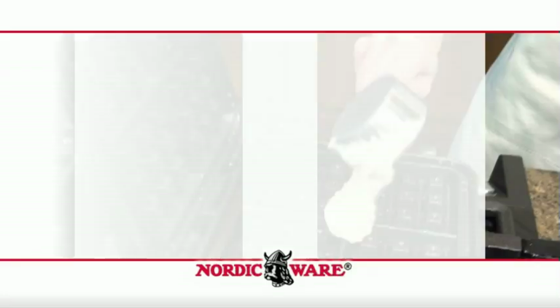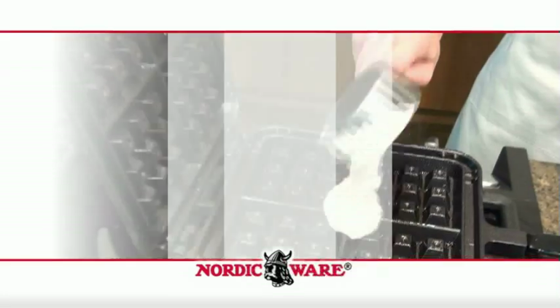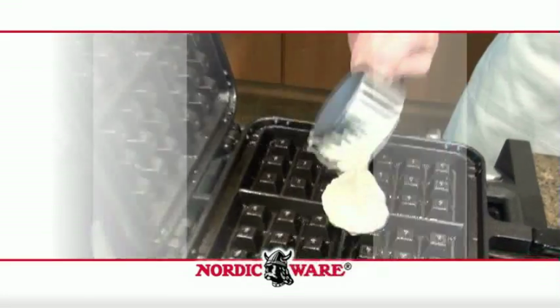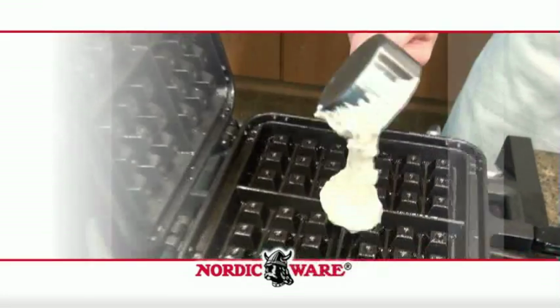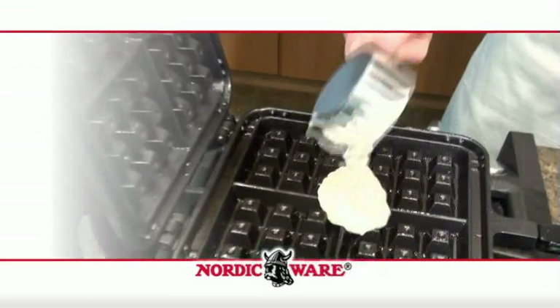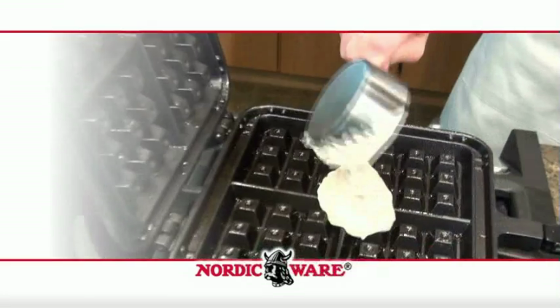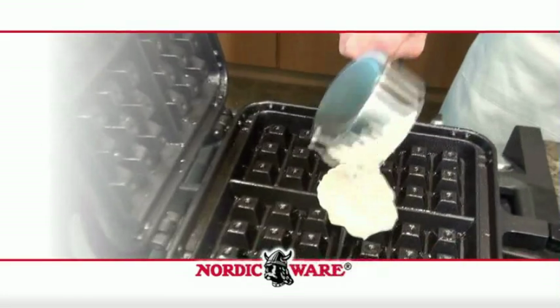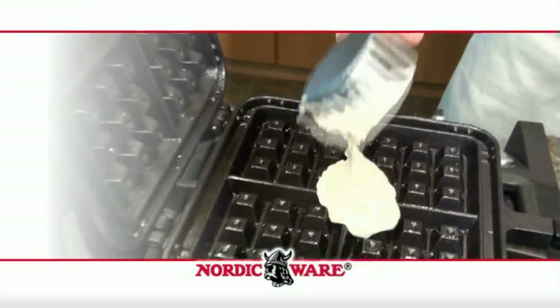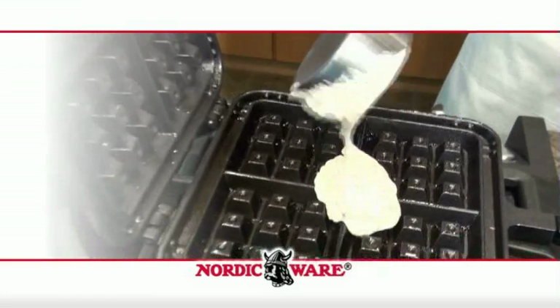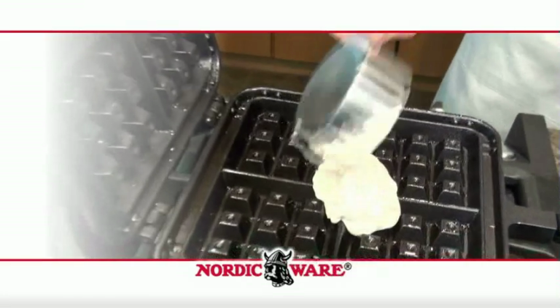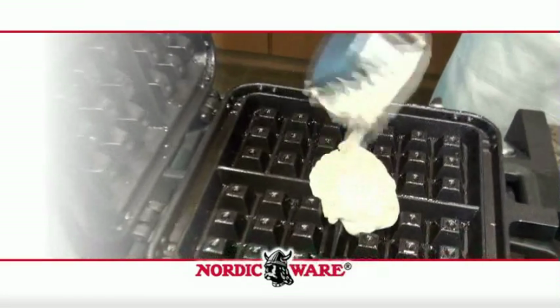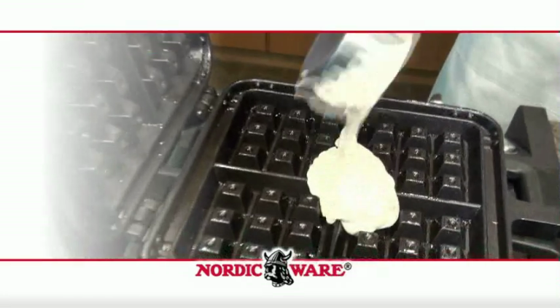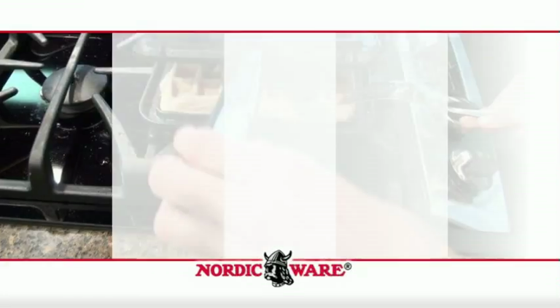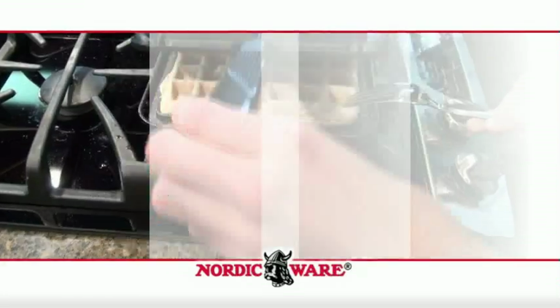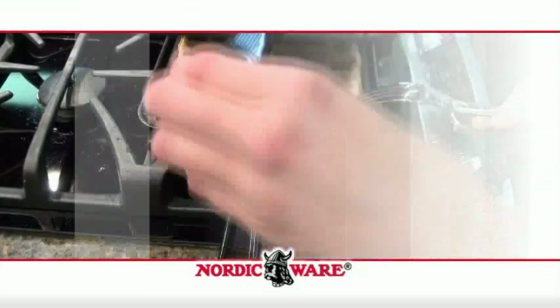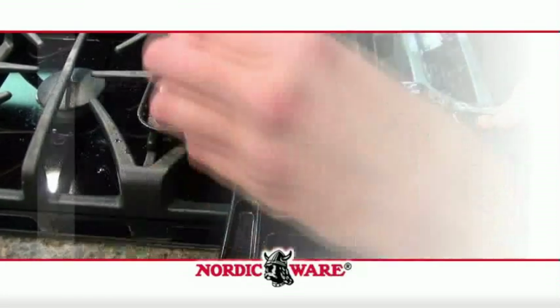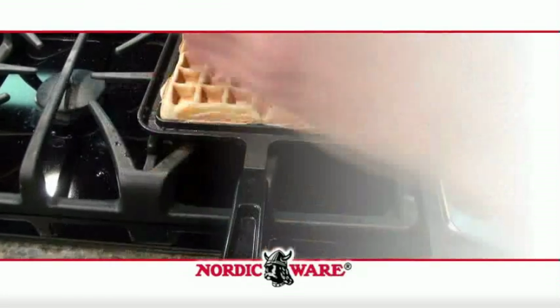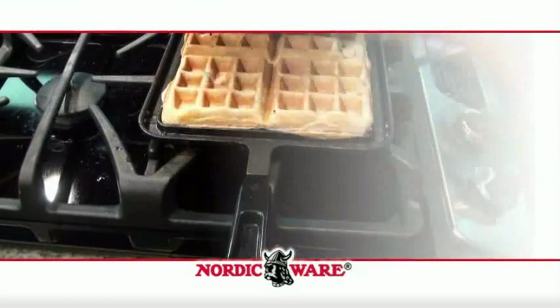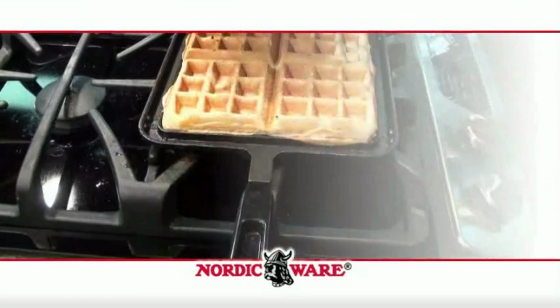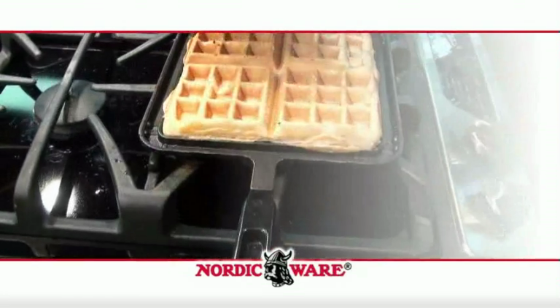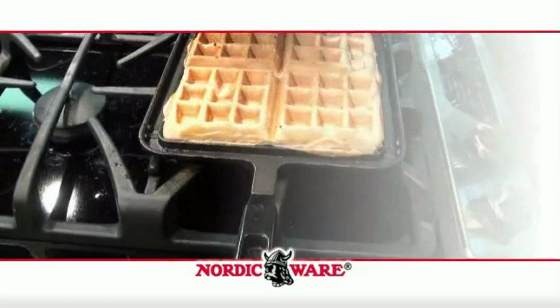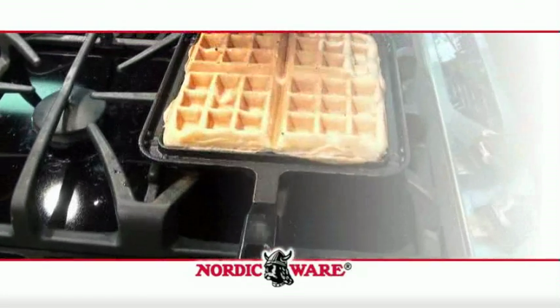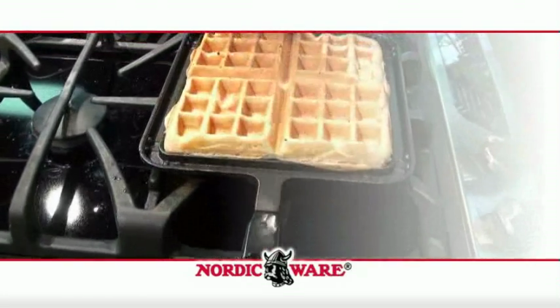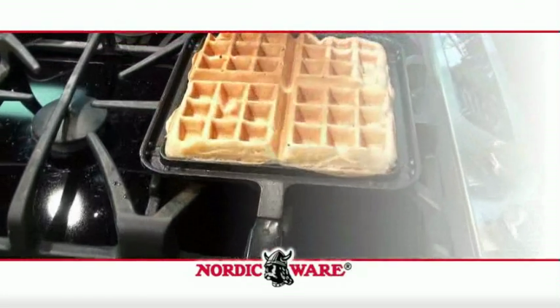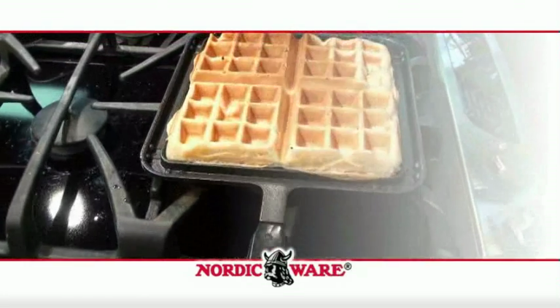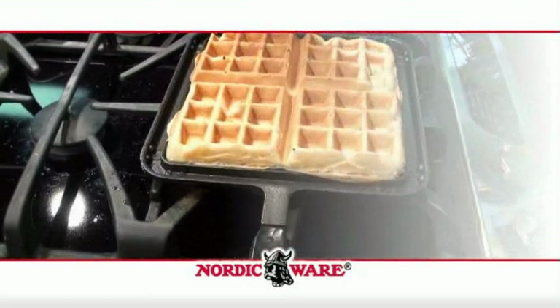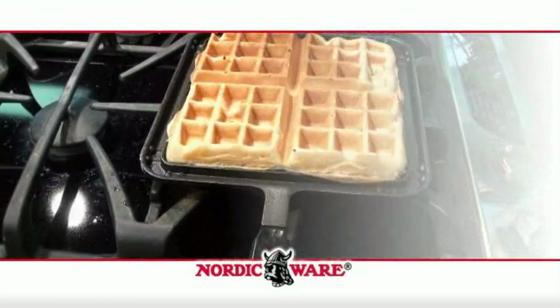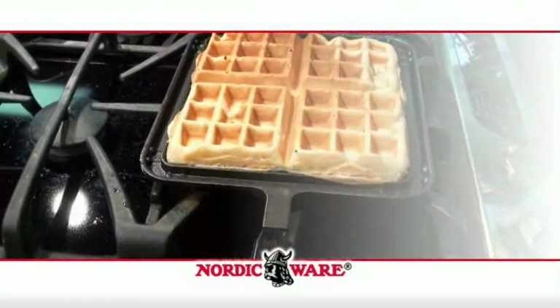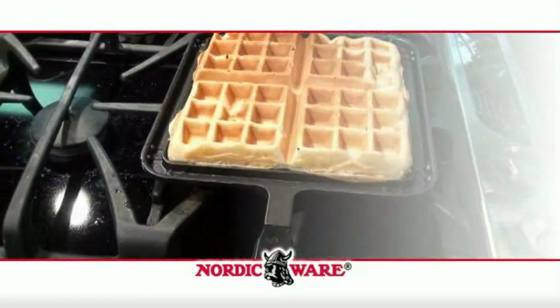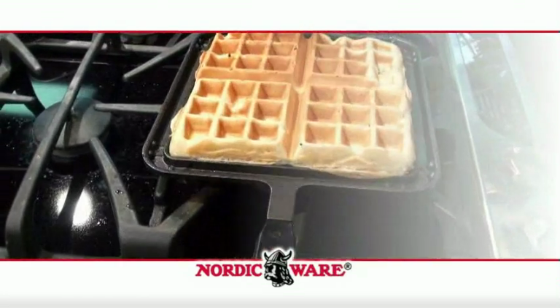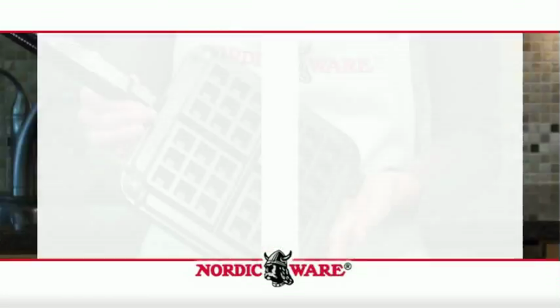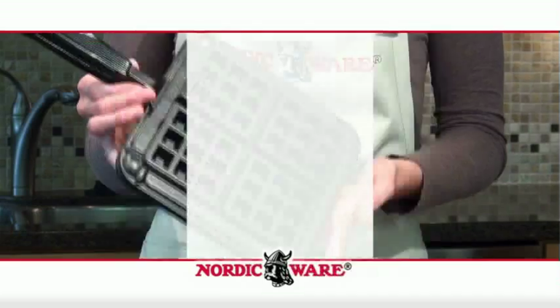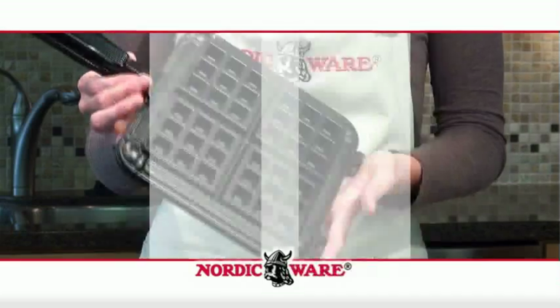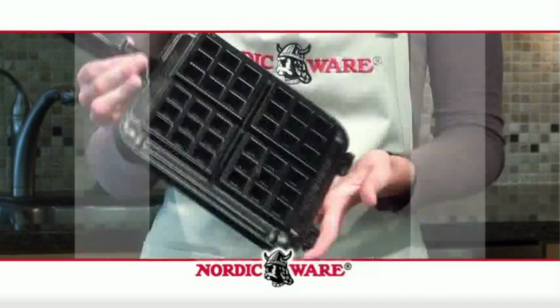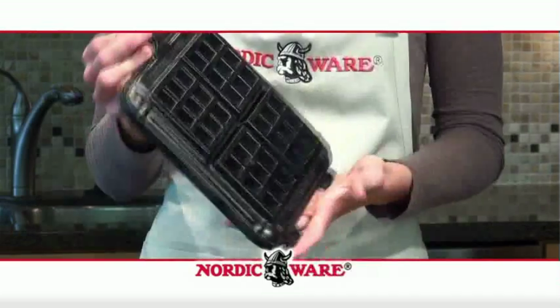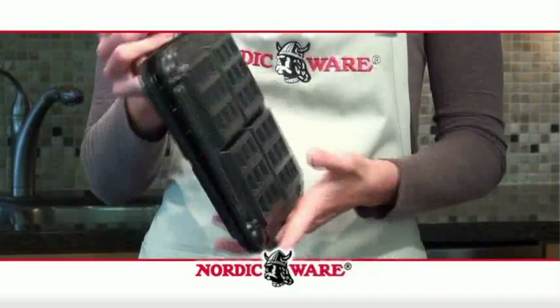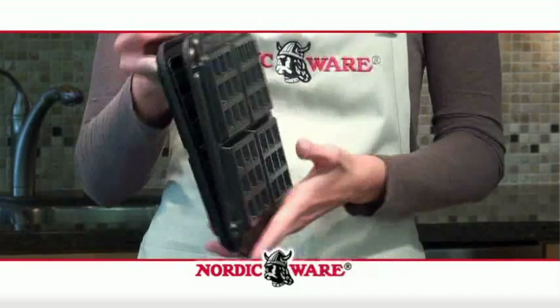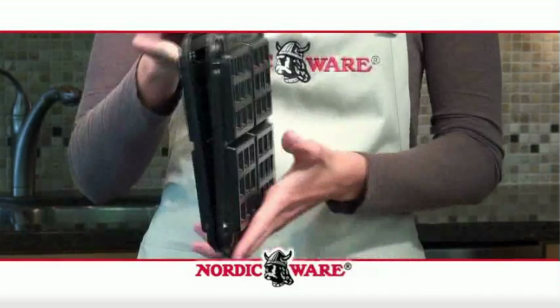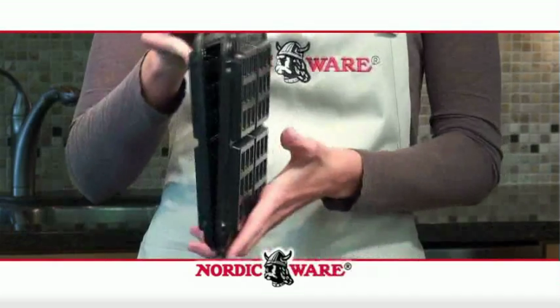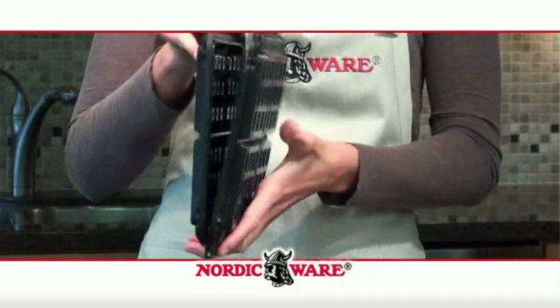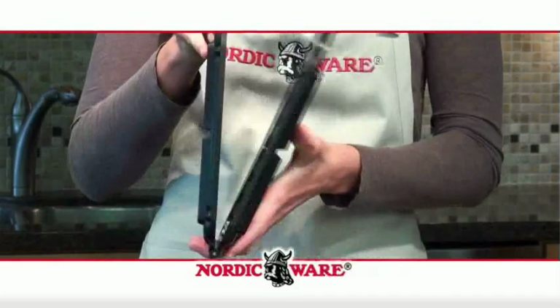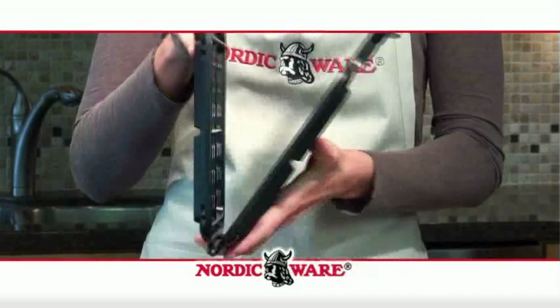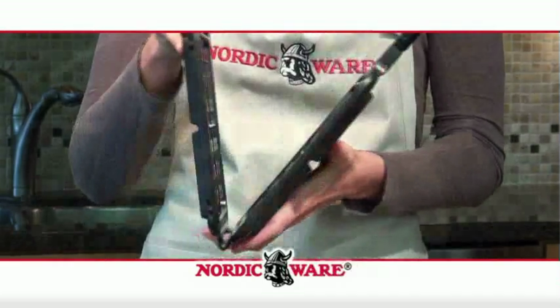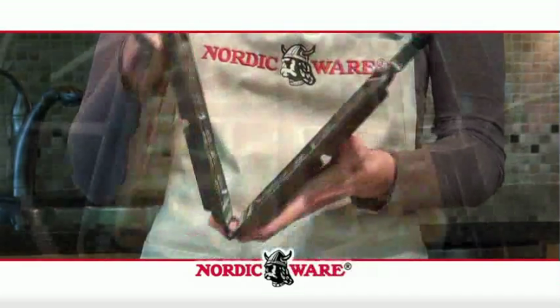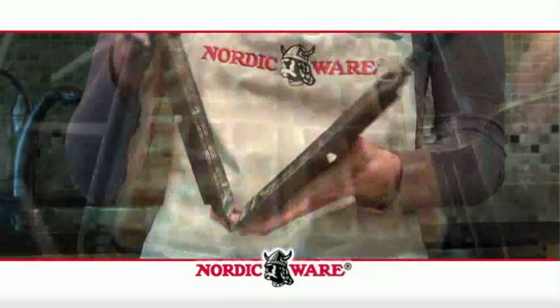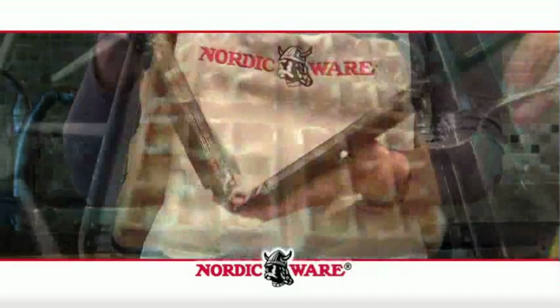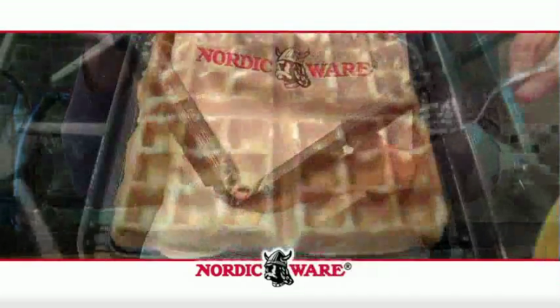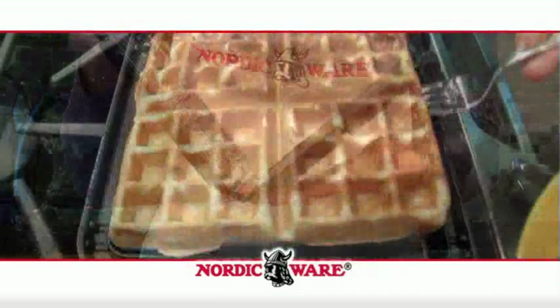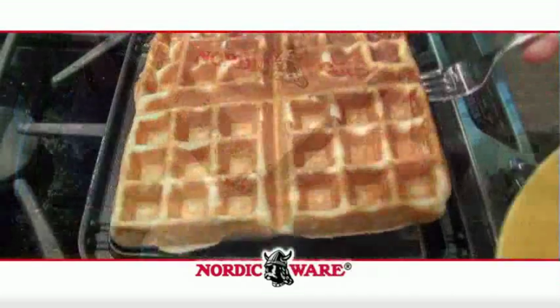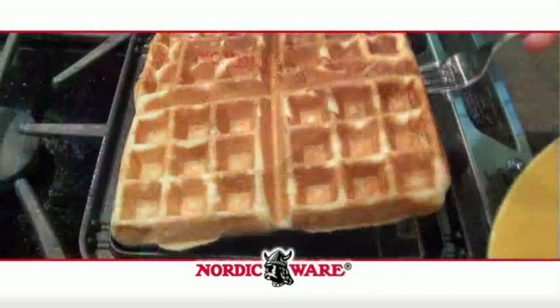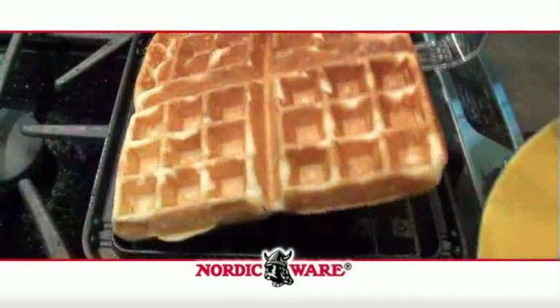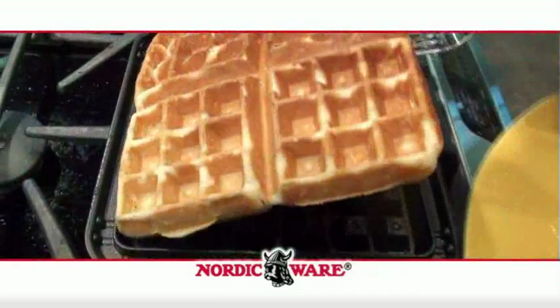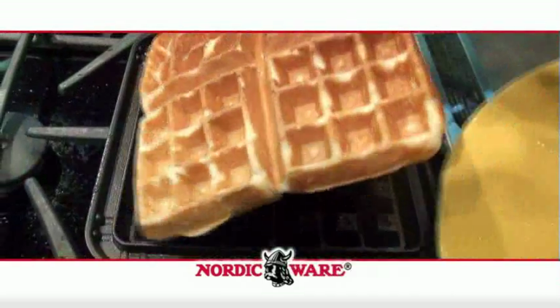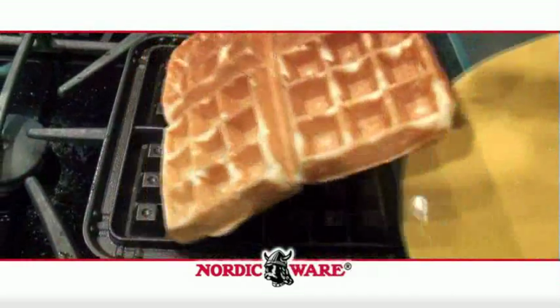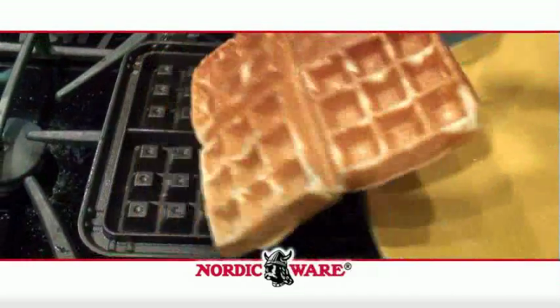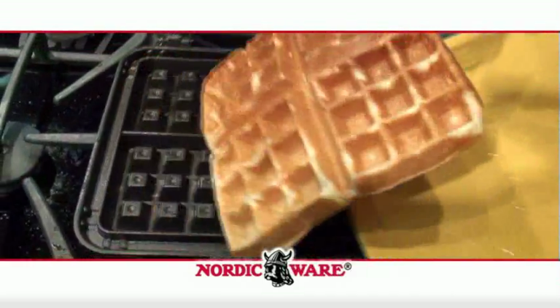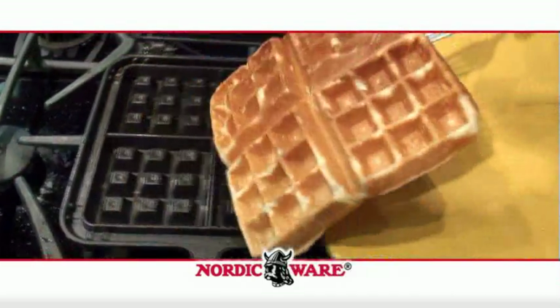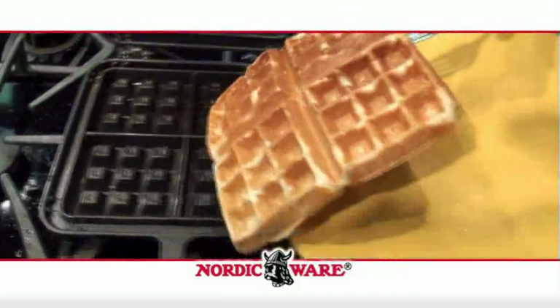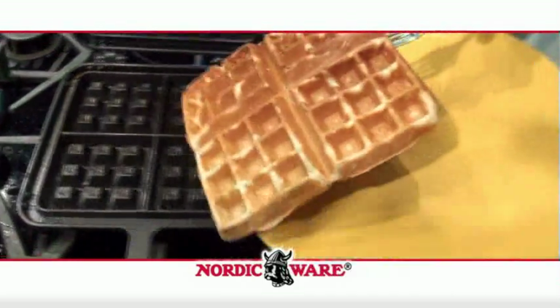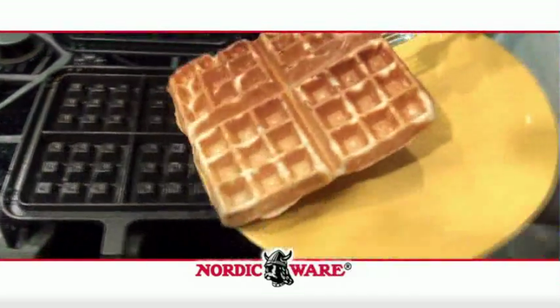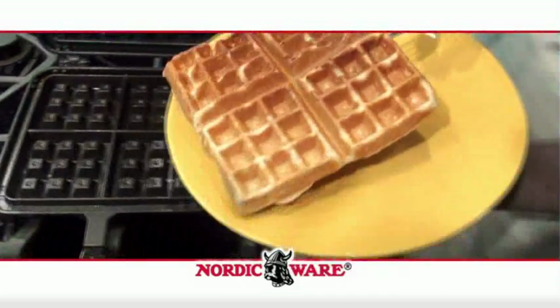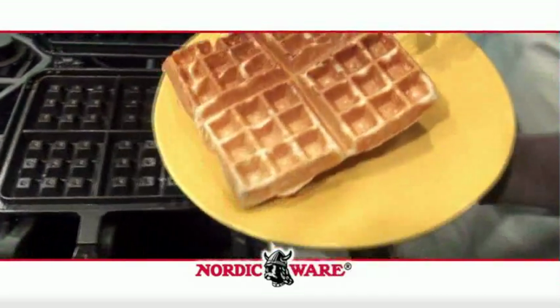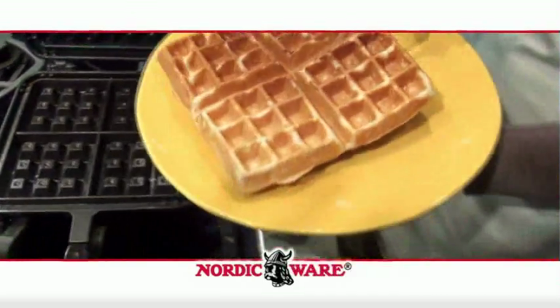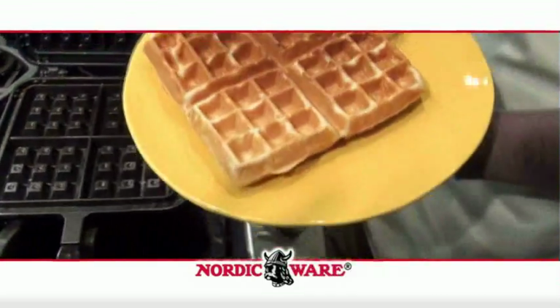Love waffles but not the hassle of an electric maker? Your search for the perfect iron stops here with the Belgian Waffler by Nordic Ware.